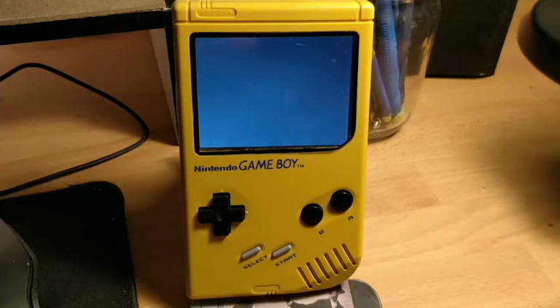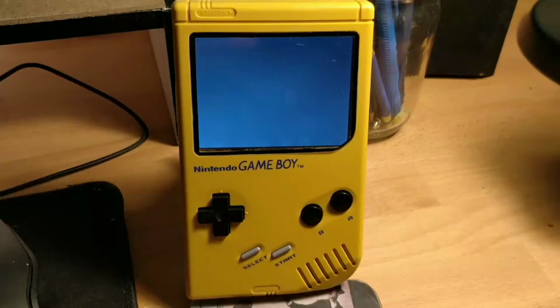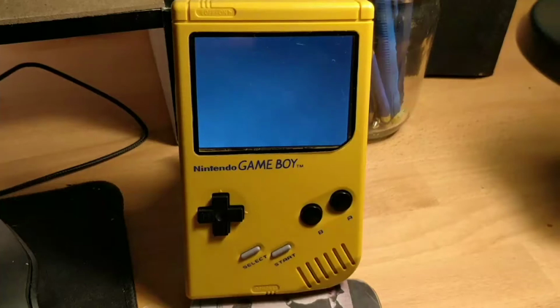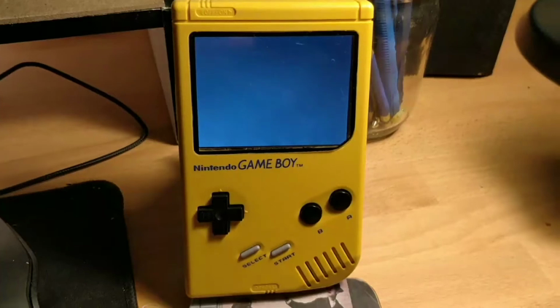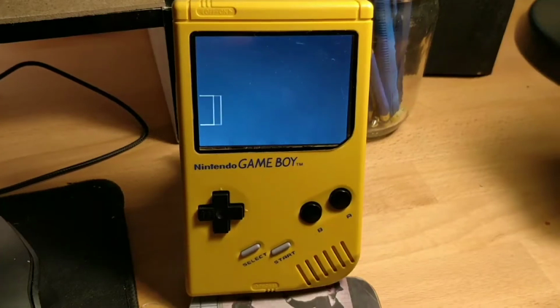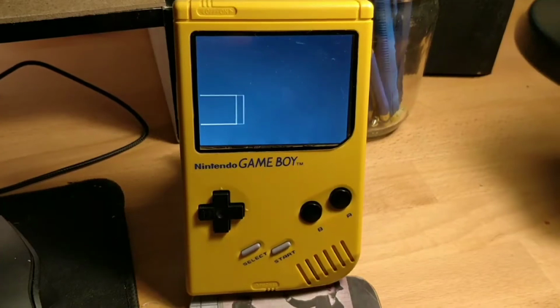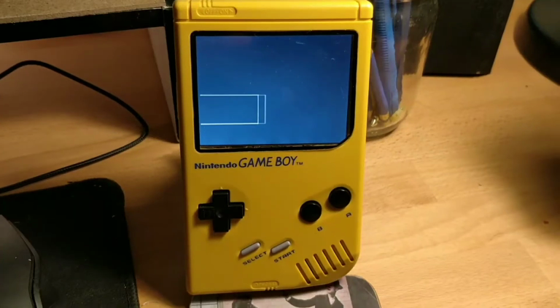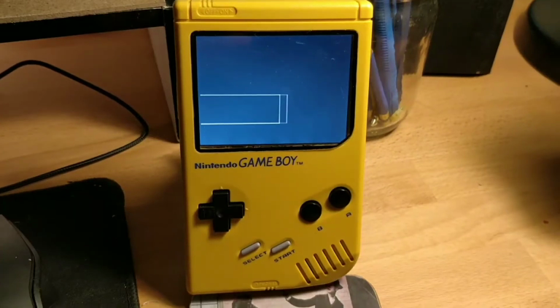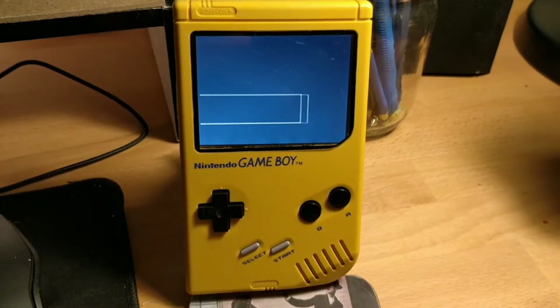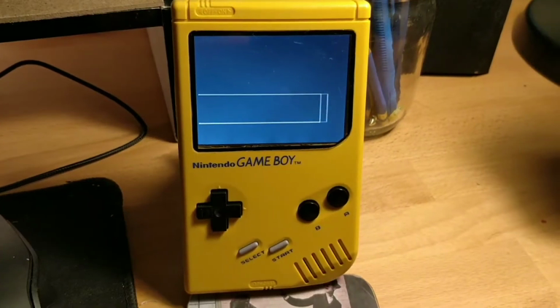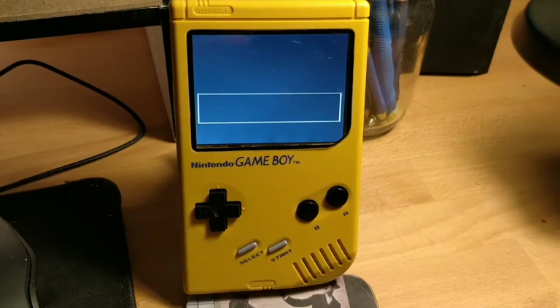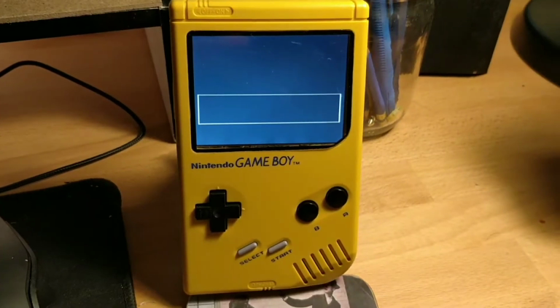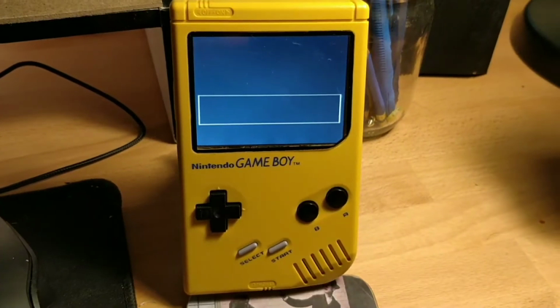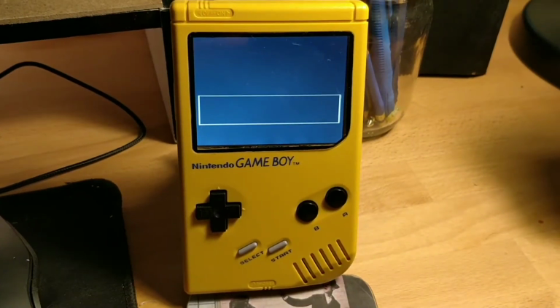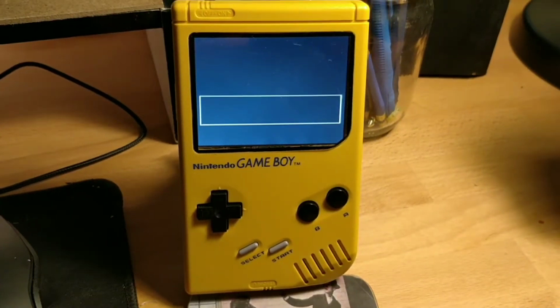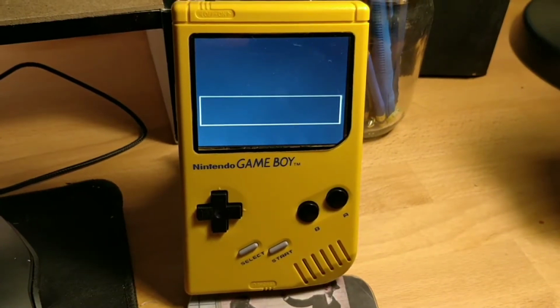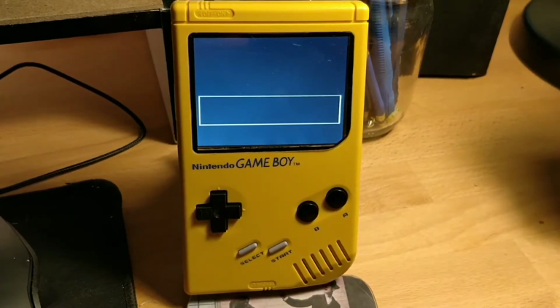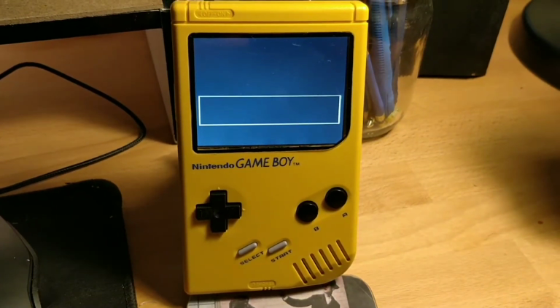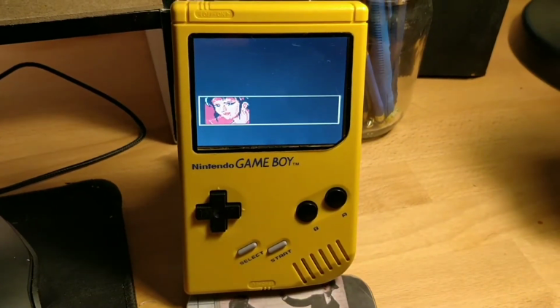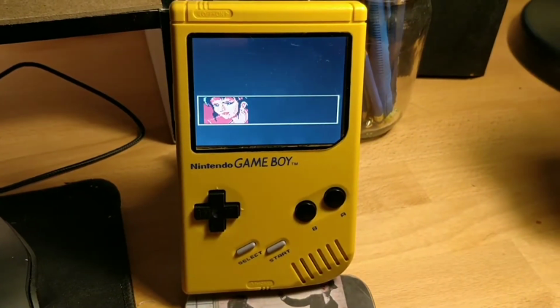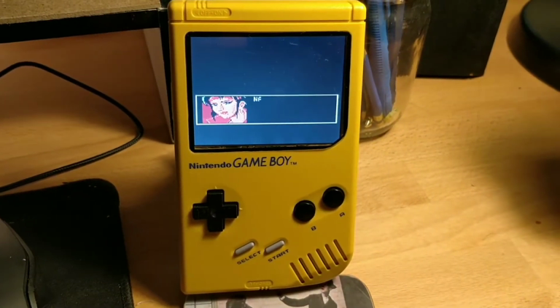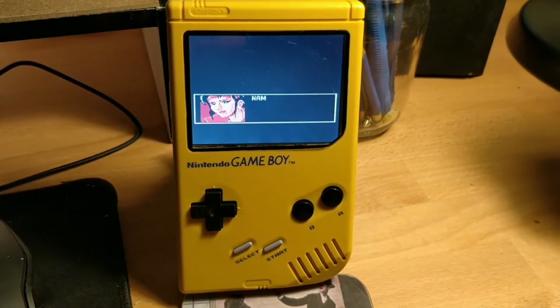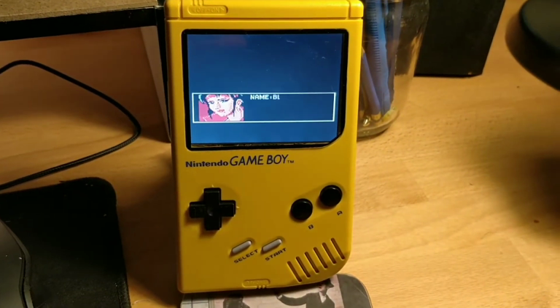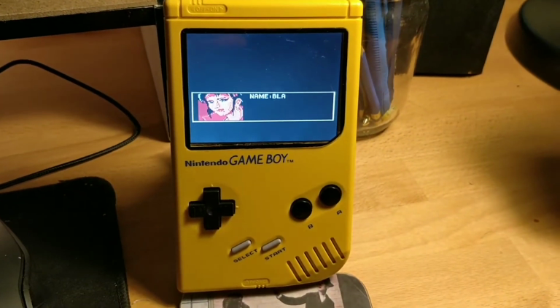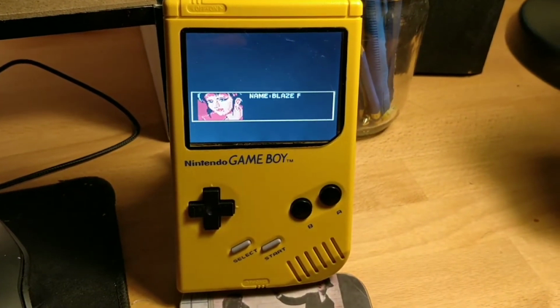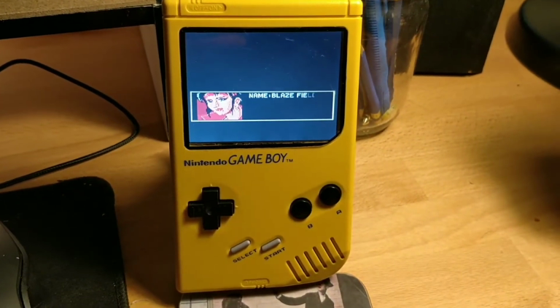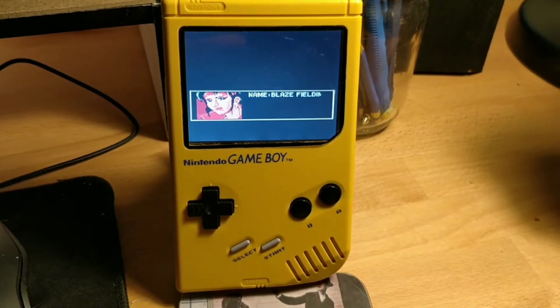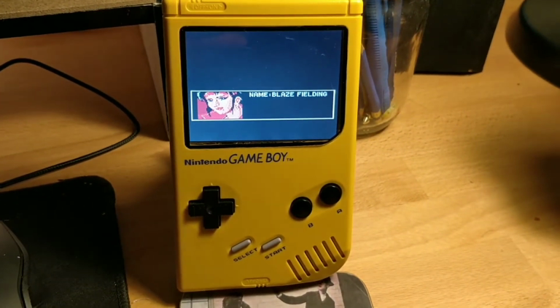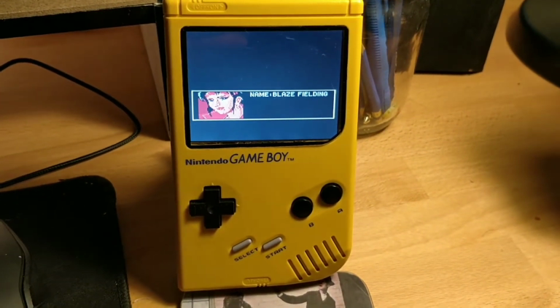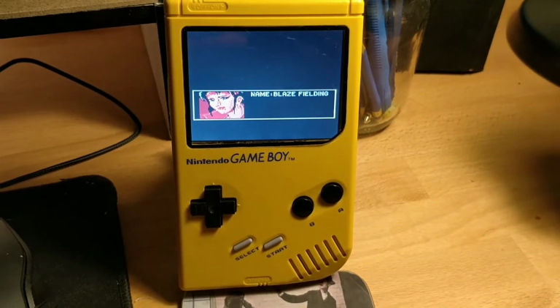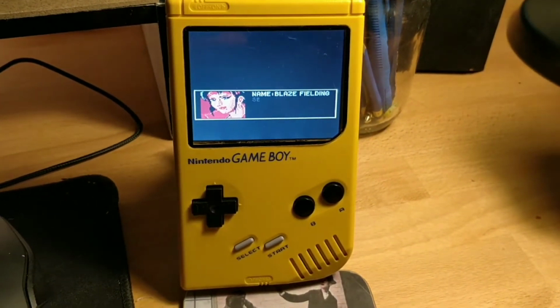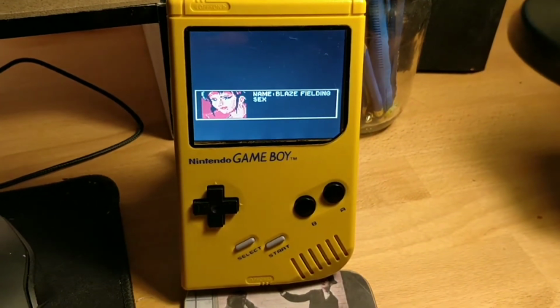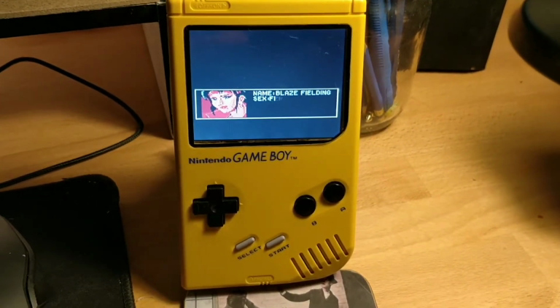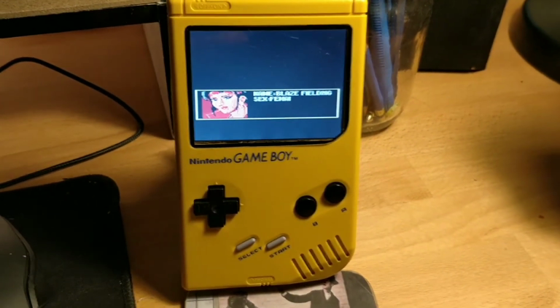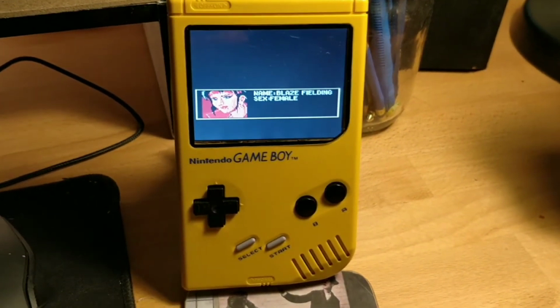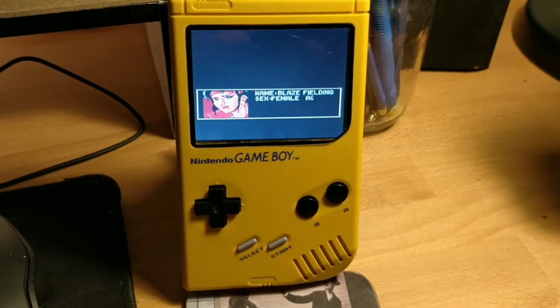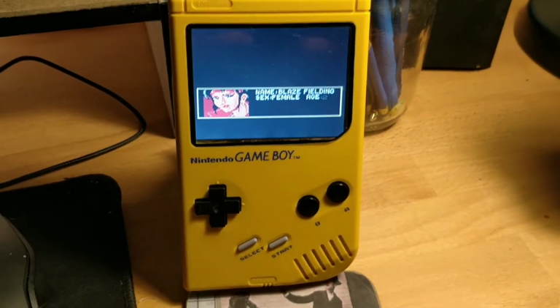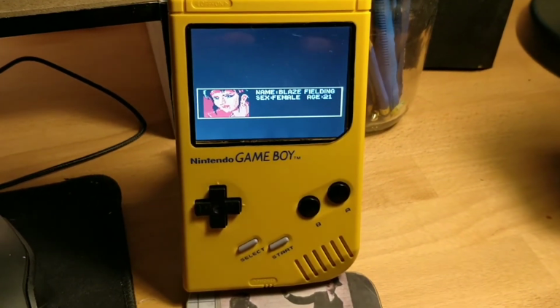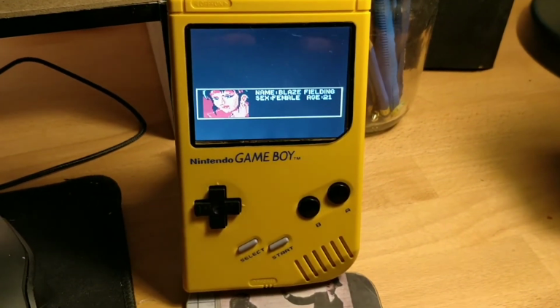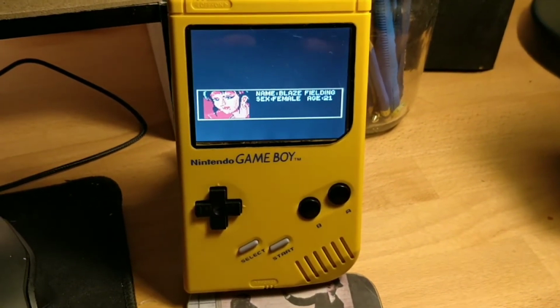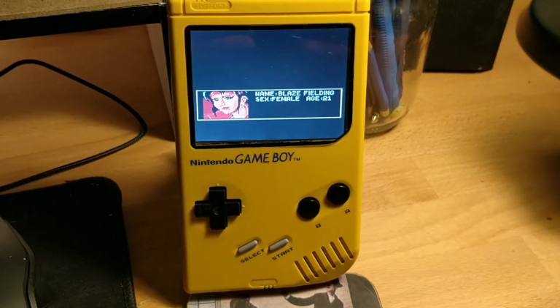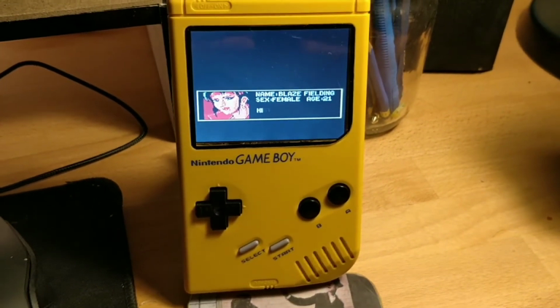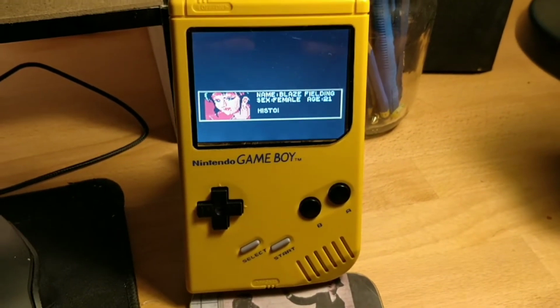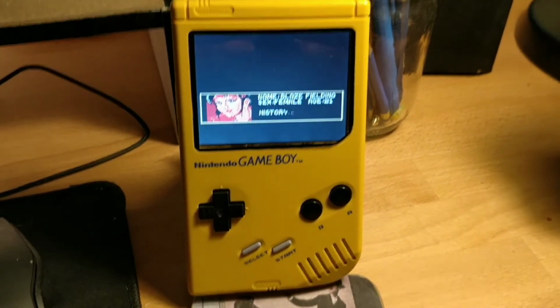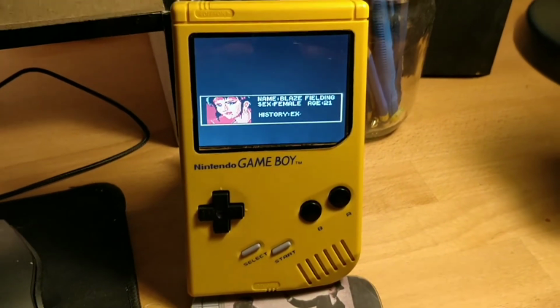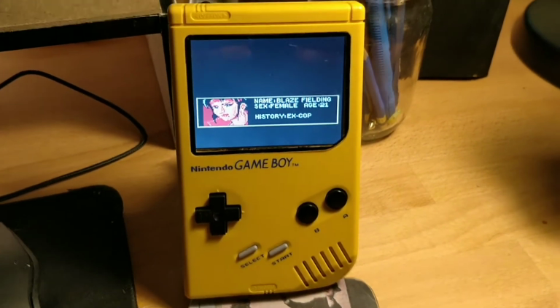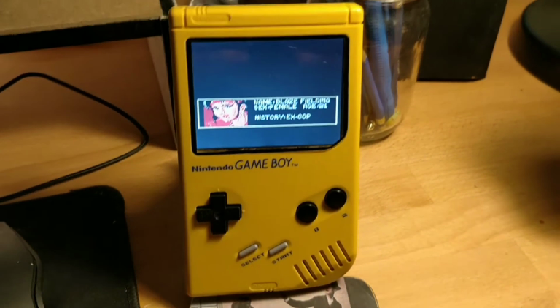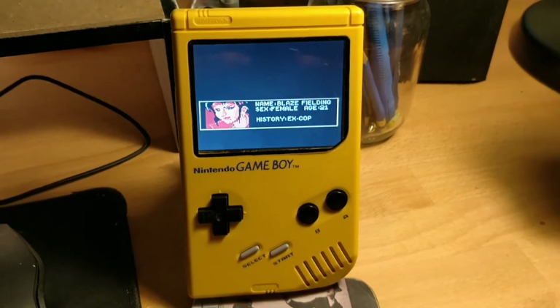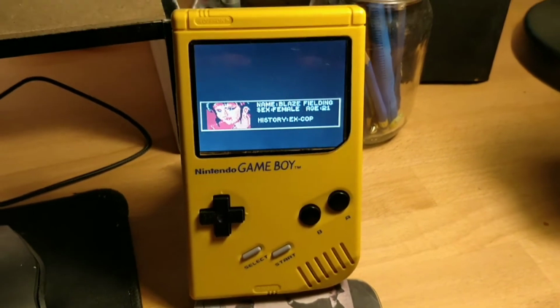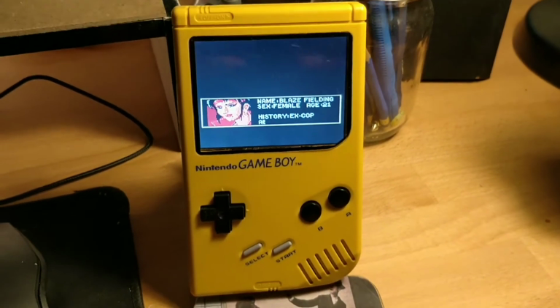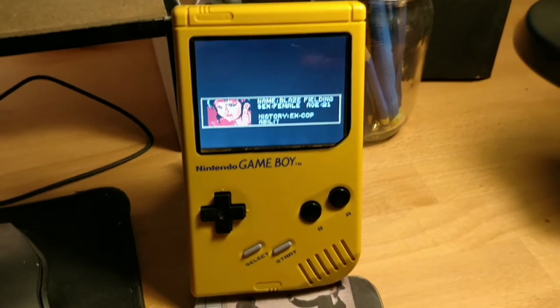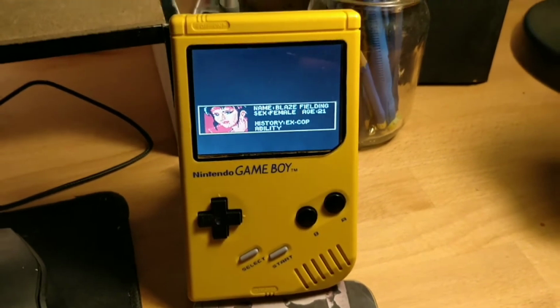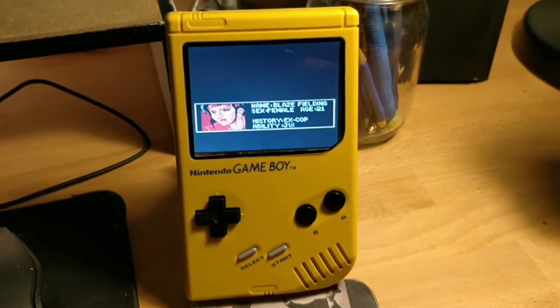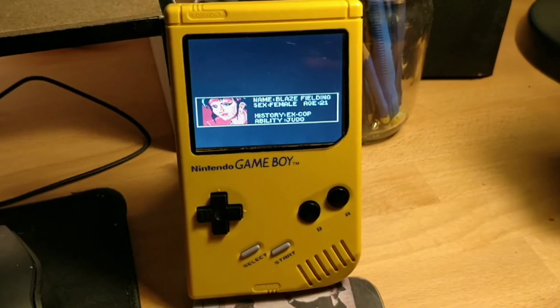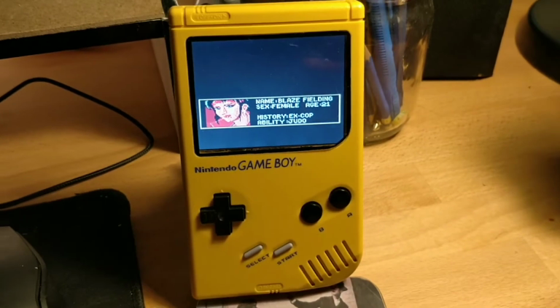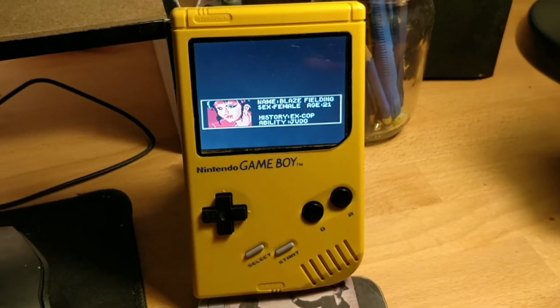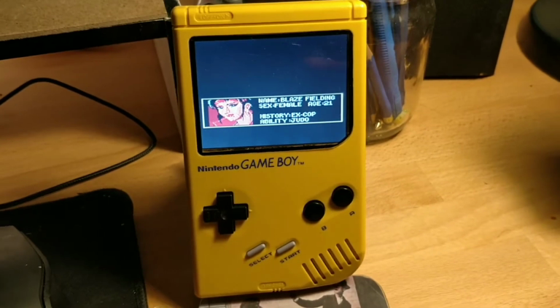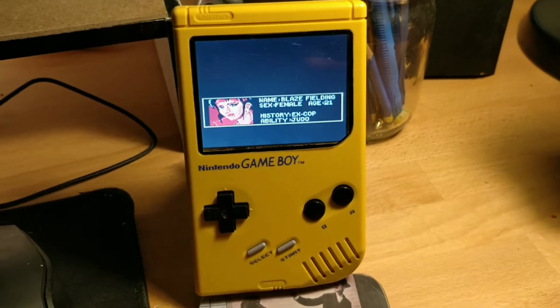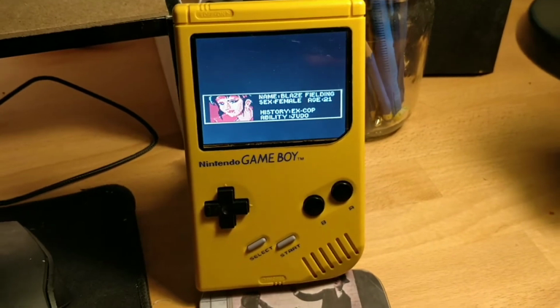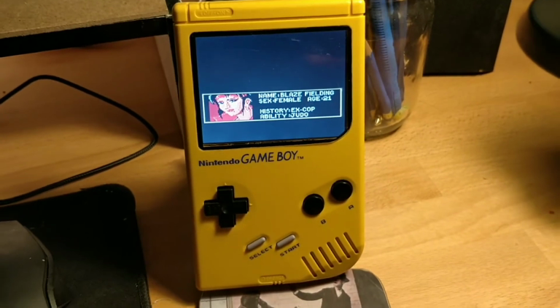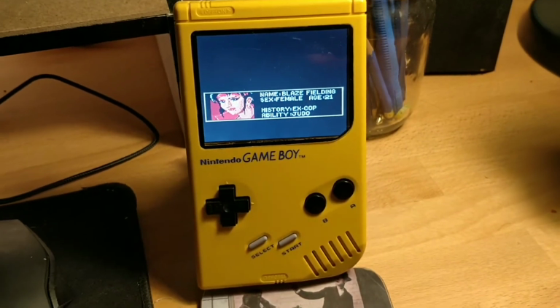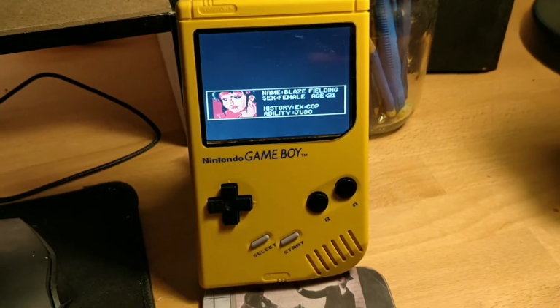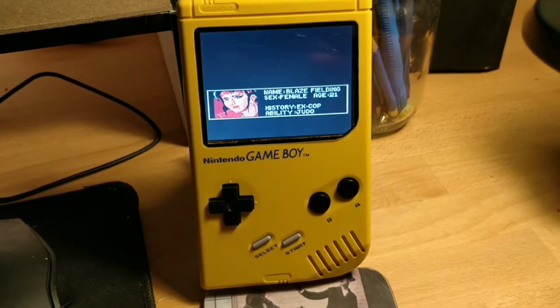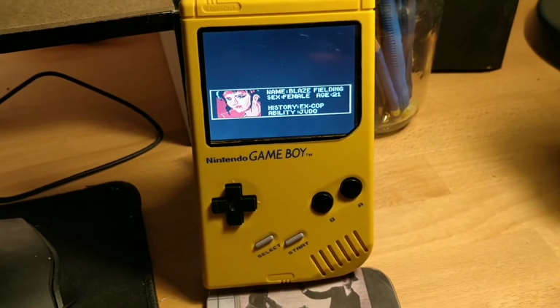So I'm giving an update on the Game Boy, like I said I would. I just wanted to show some of the new features that I've got into it.